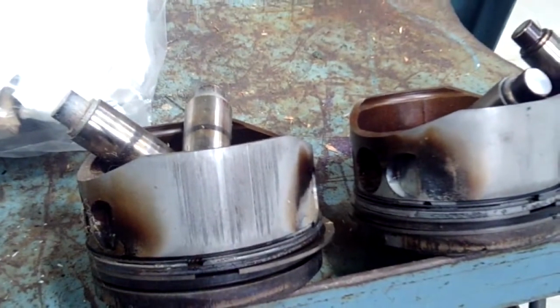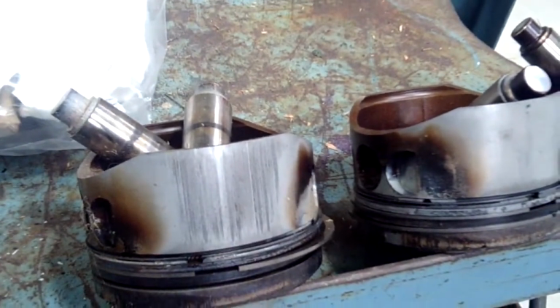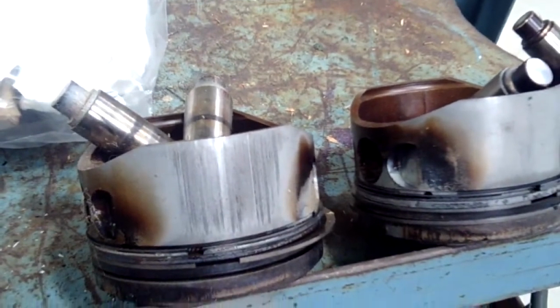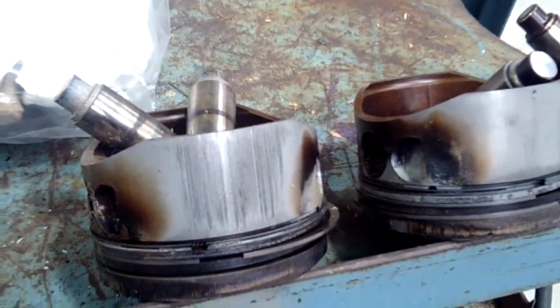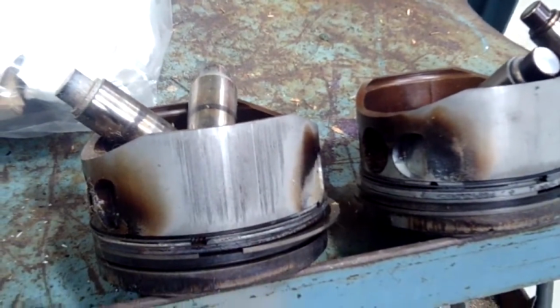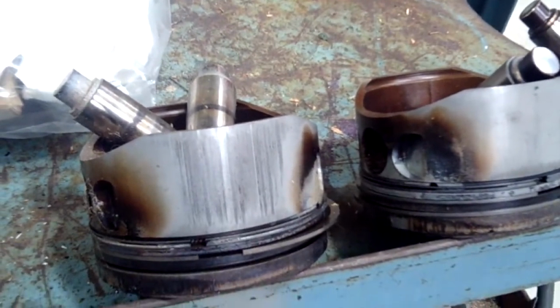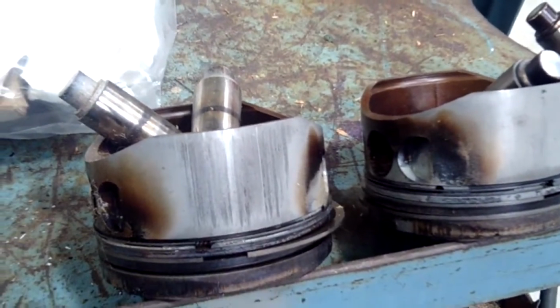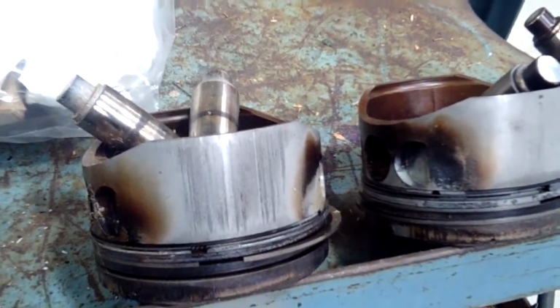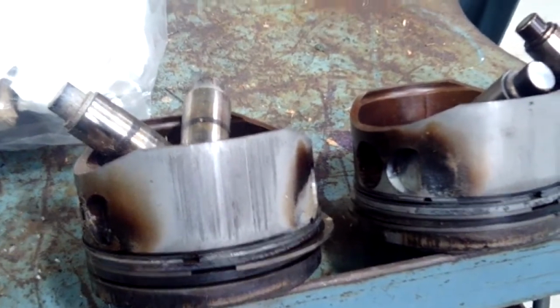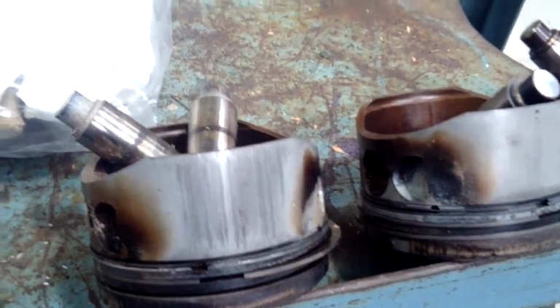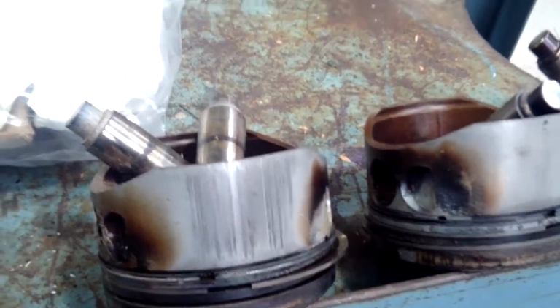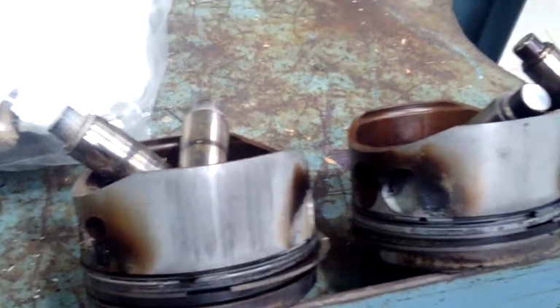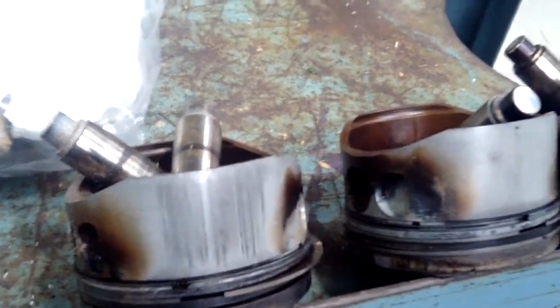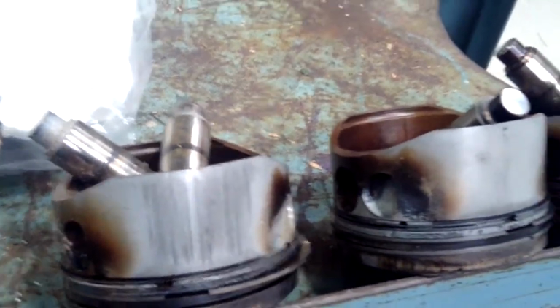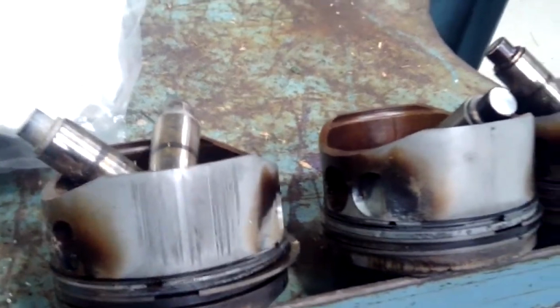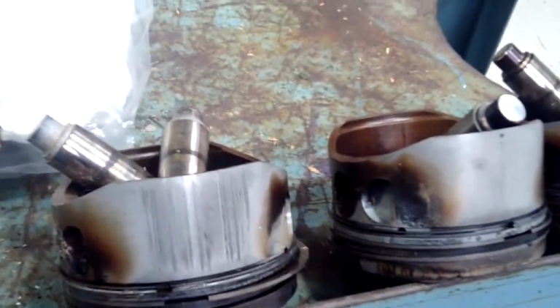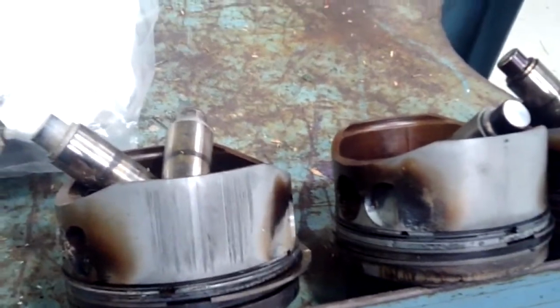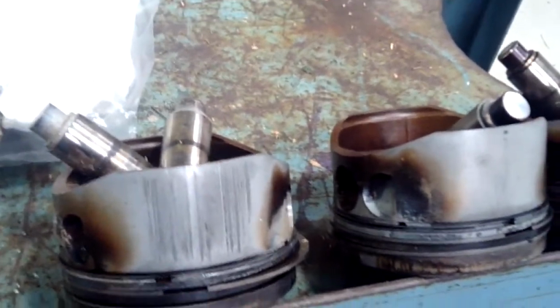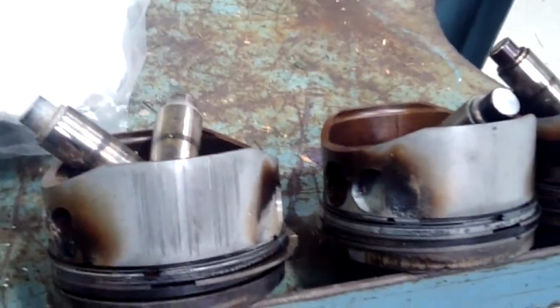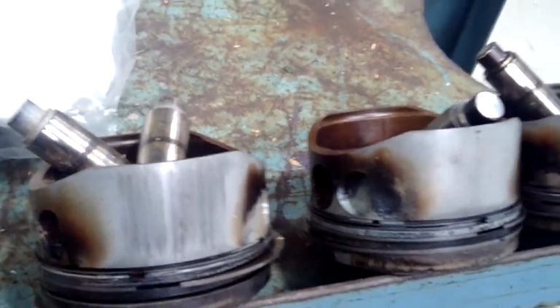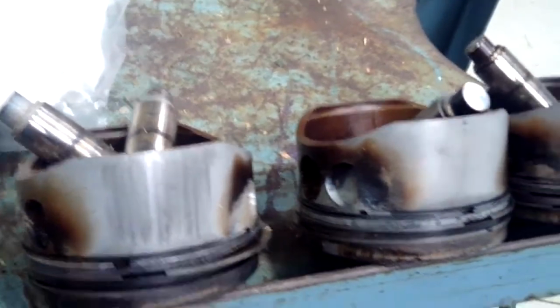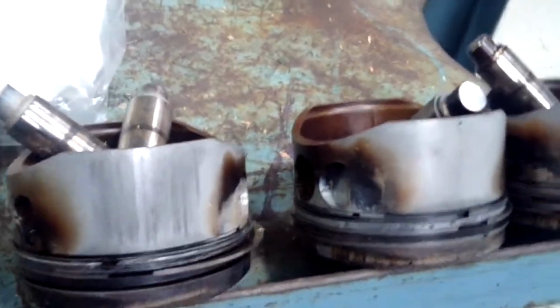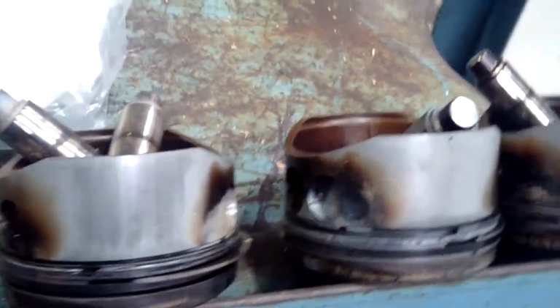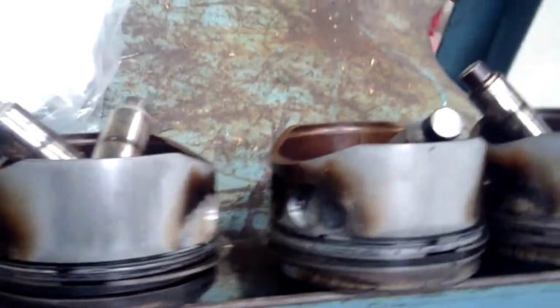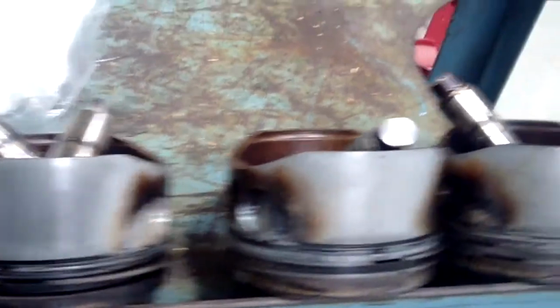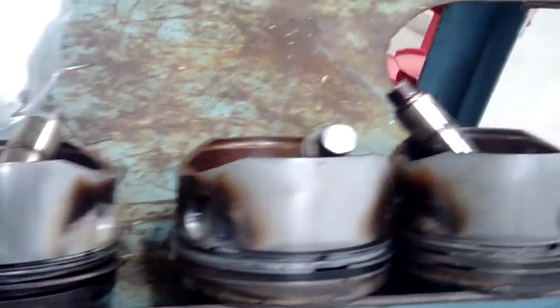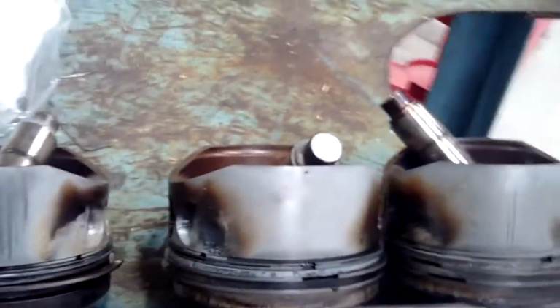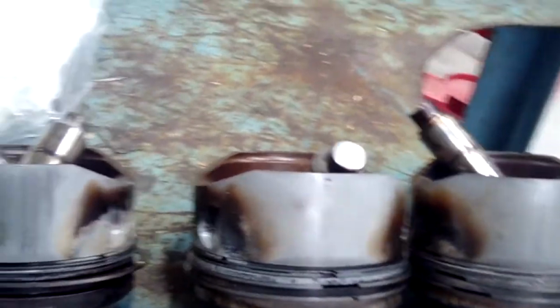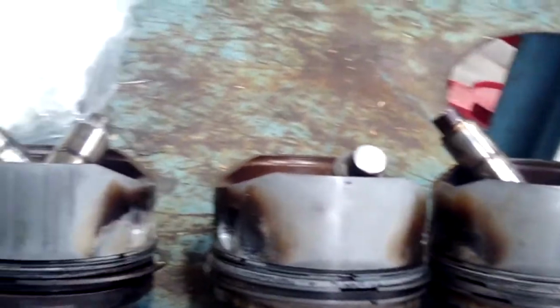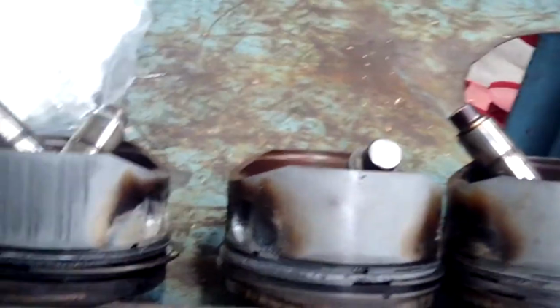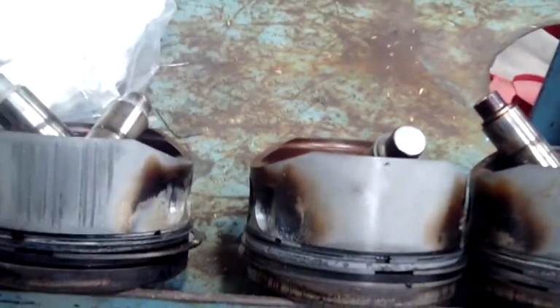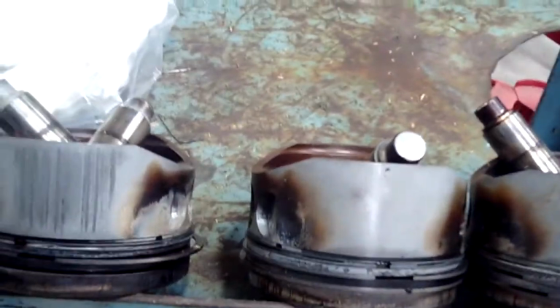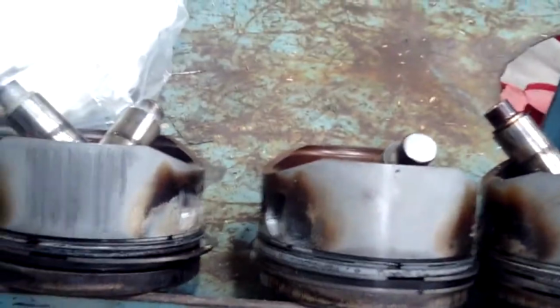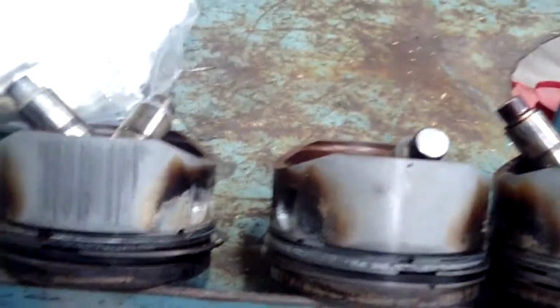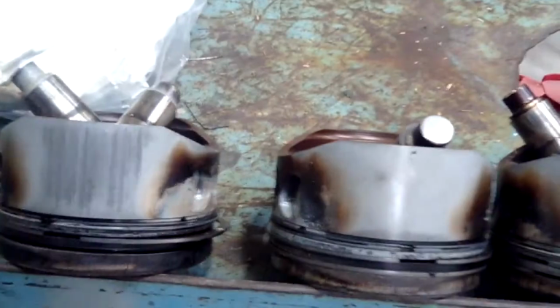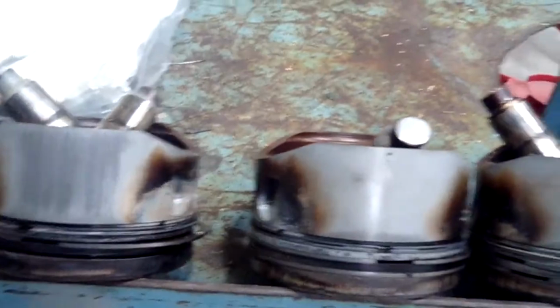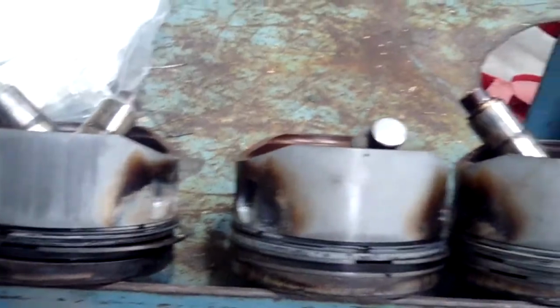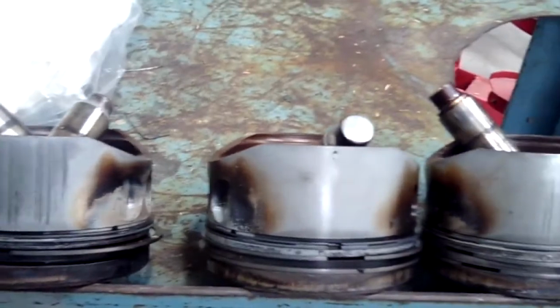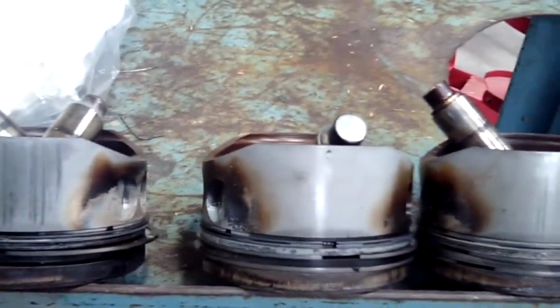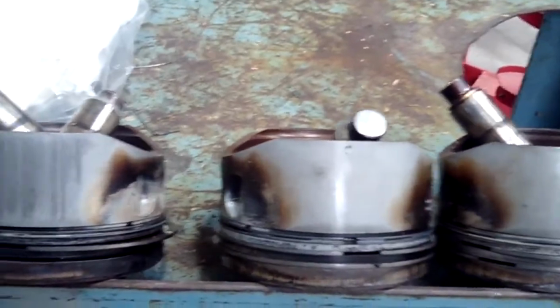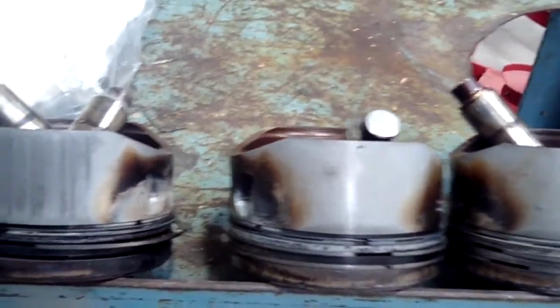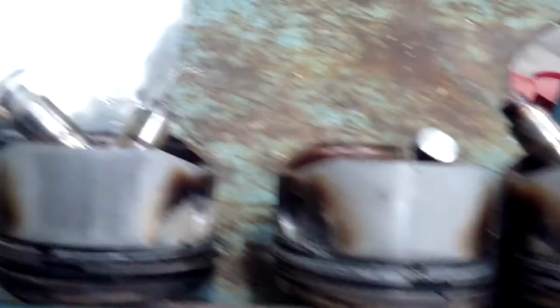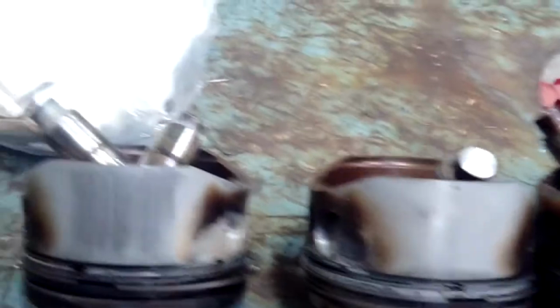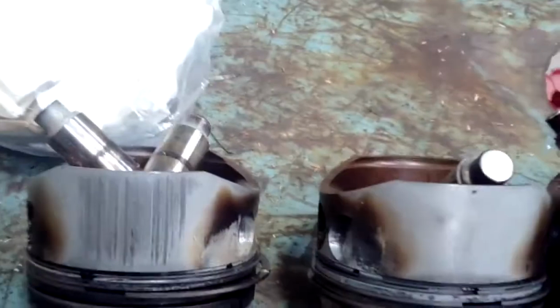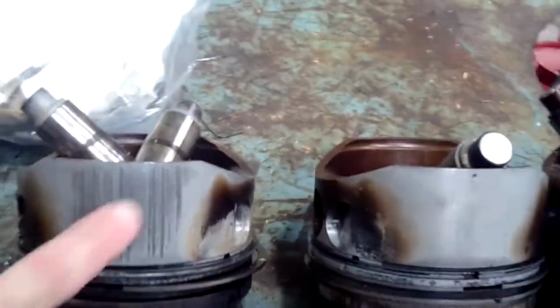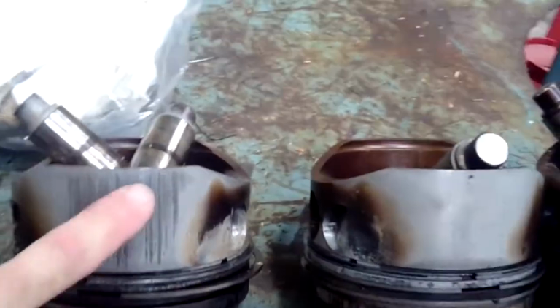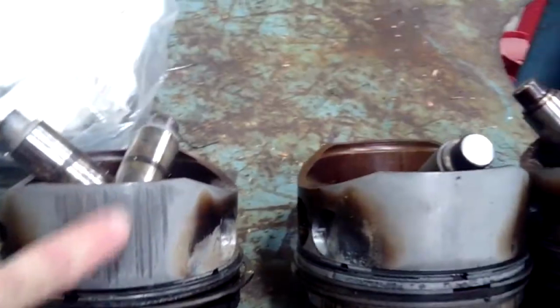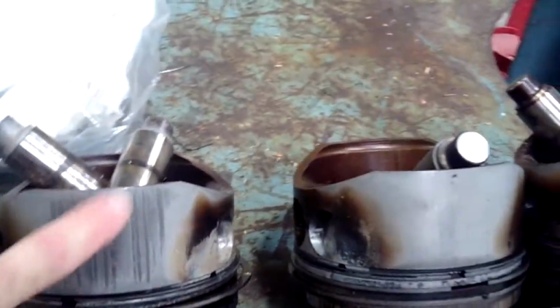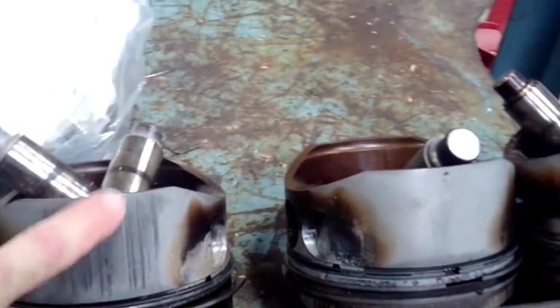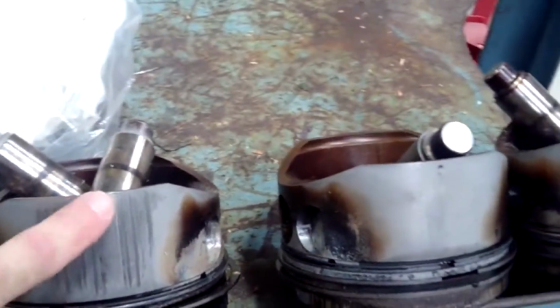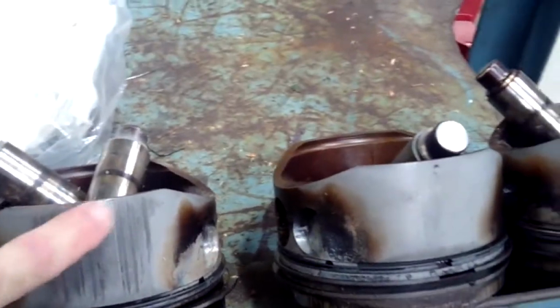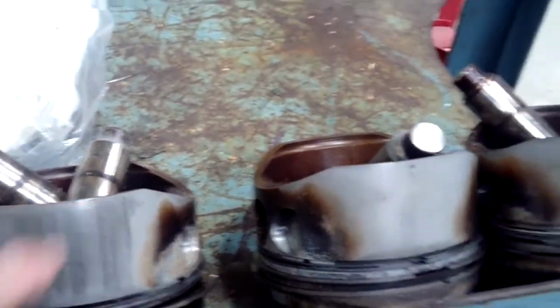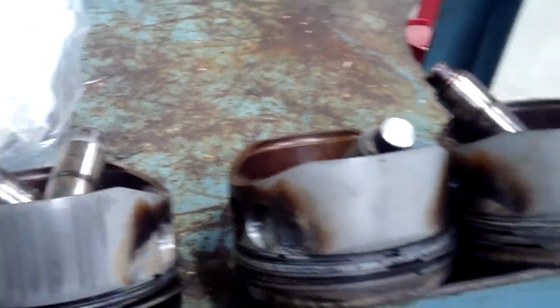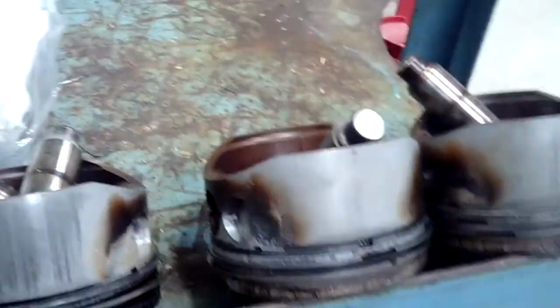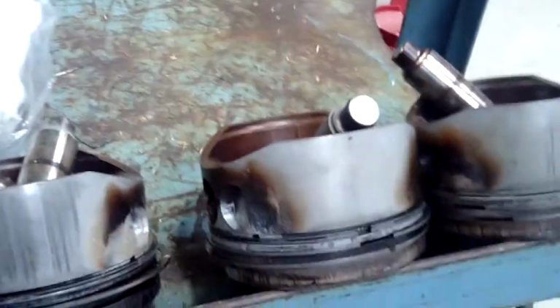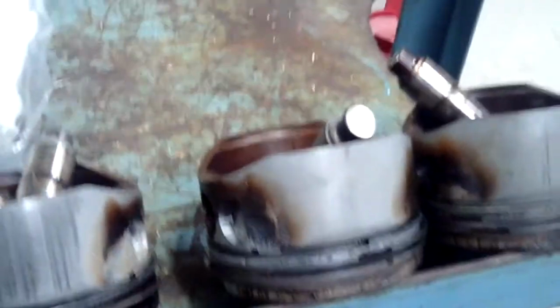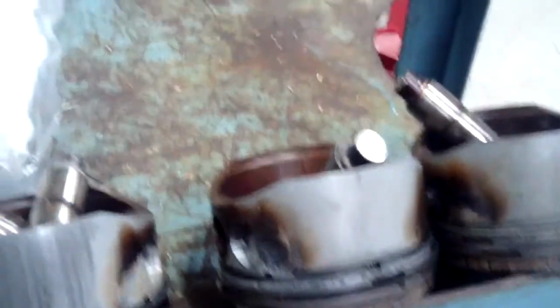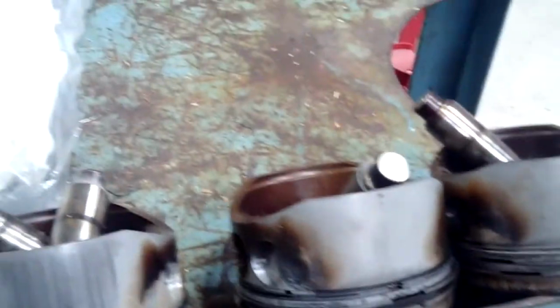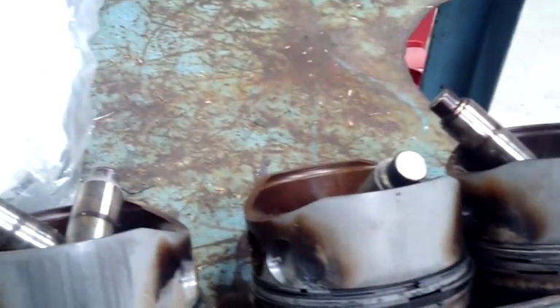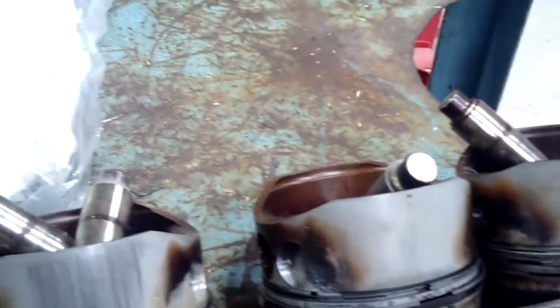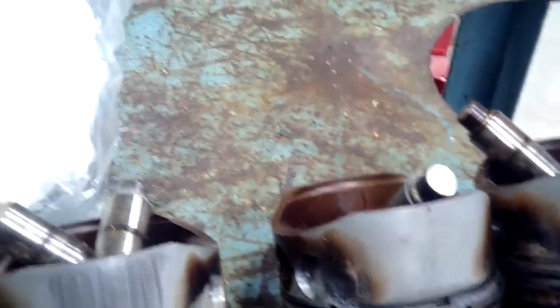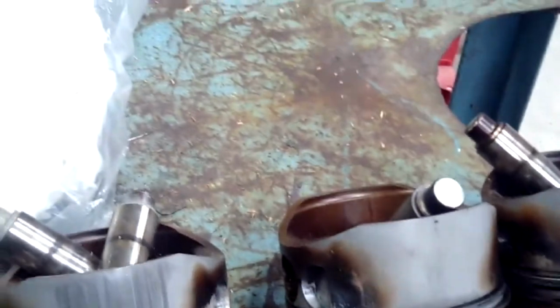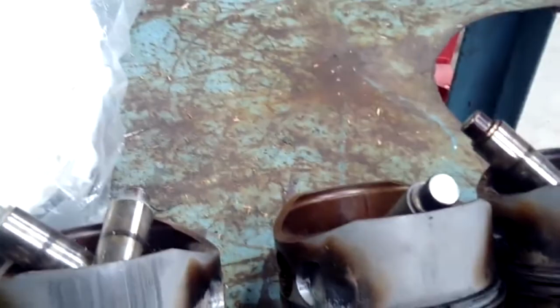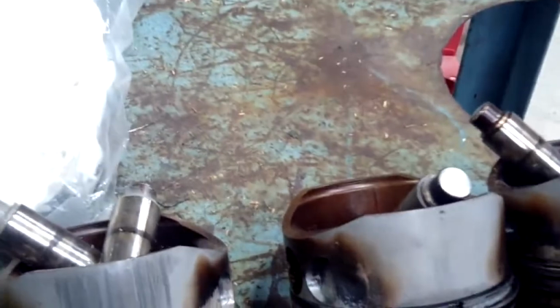We hope you found this information informative. If you ever have a cylinder off, take a good look at your piston skirts and take a look at your cylinder walls.